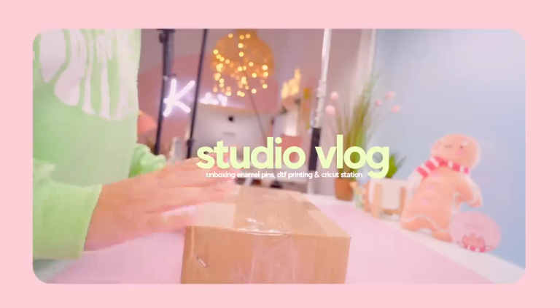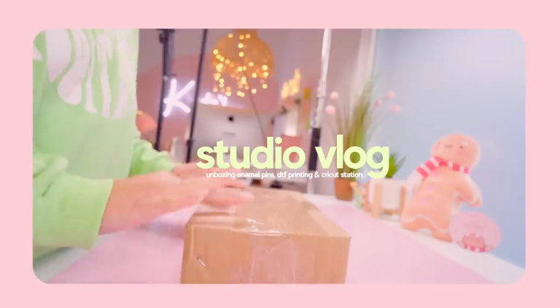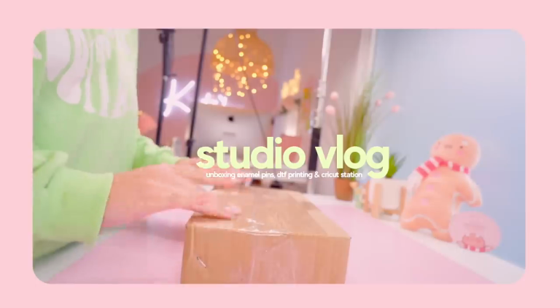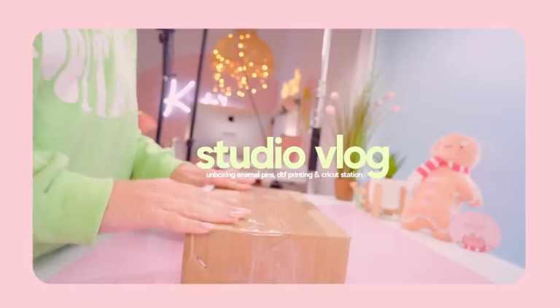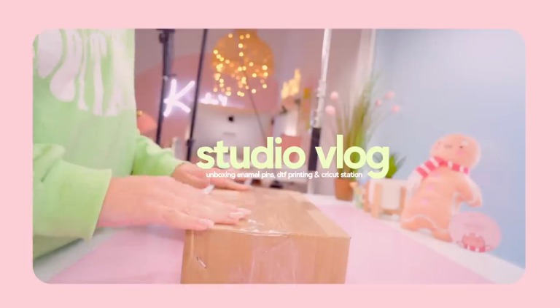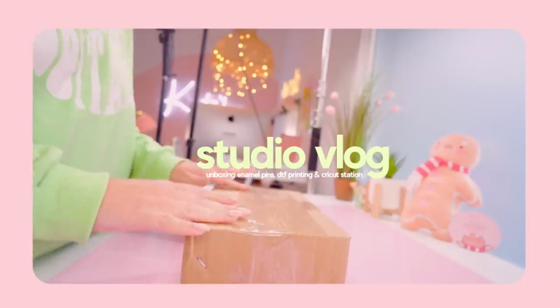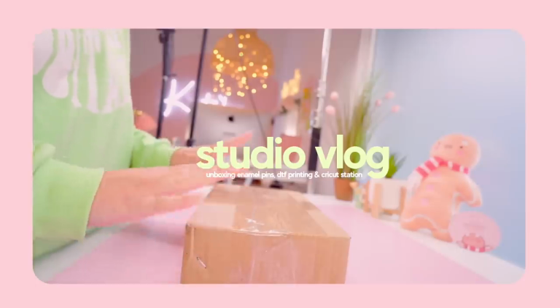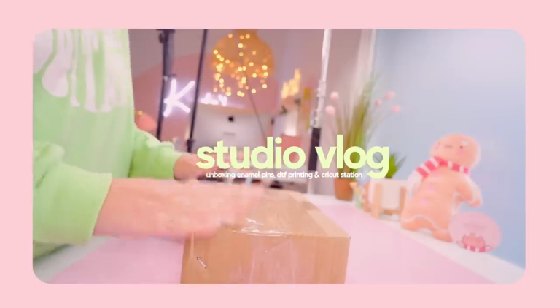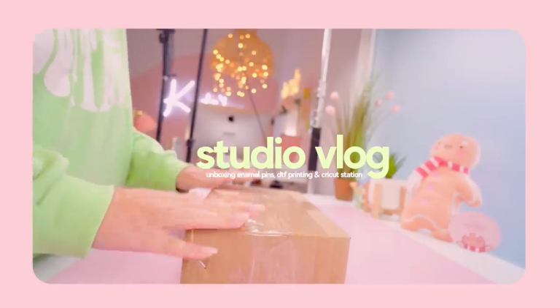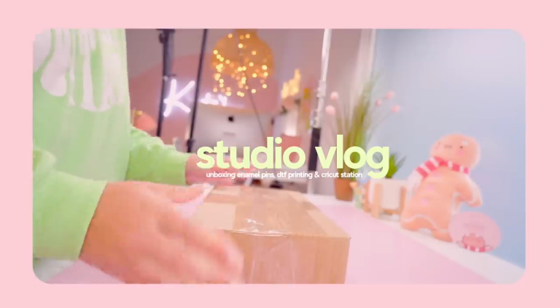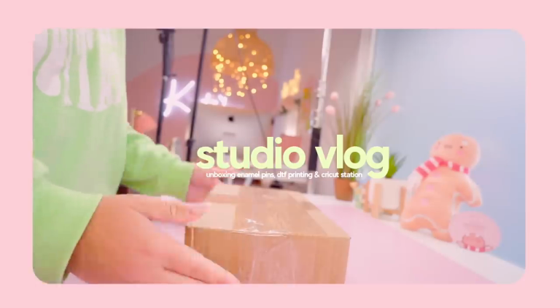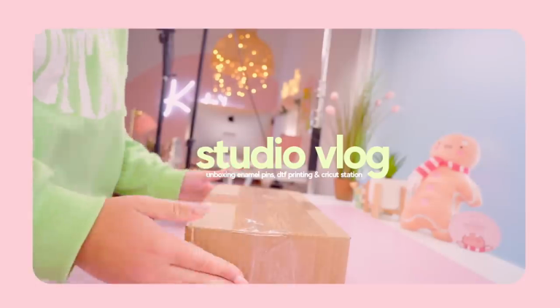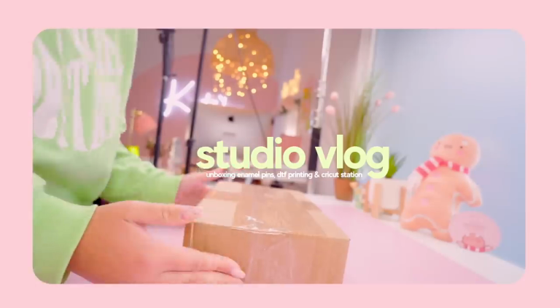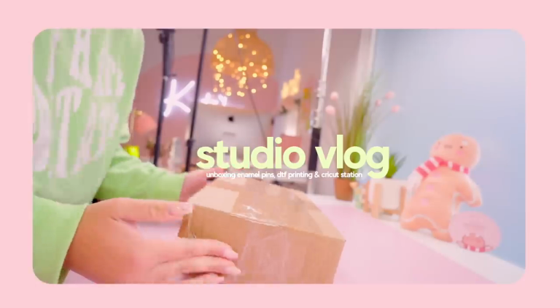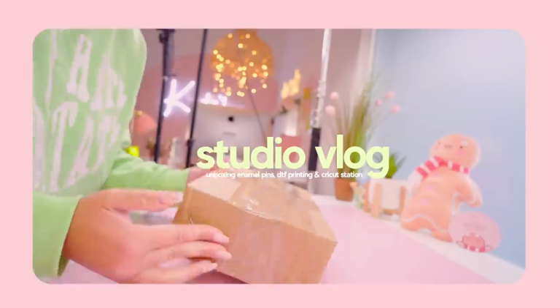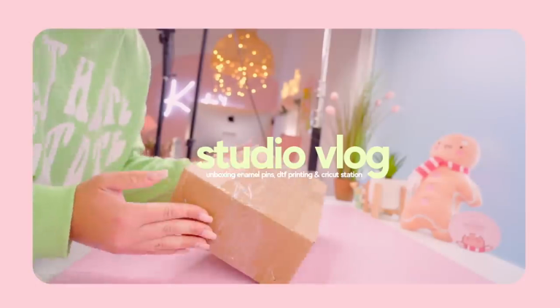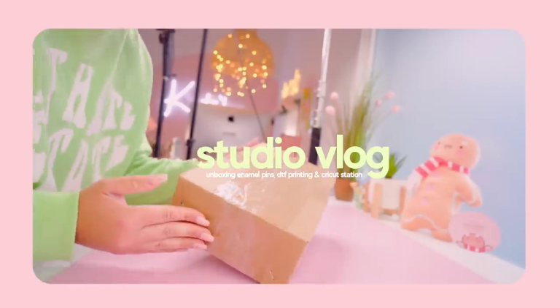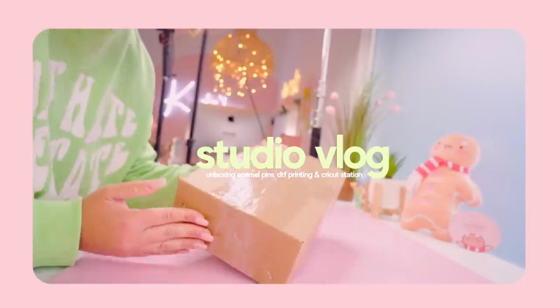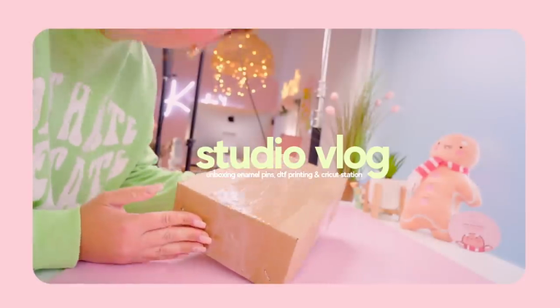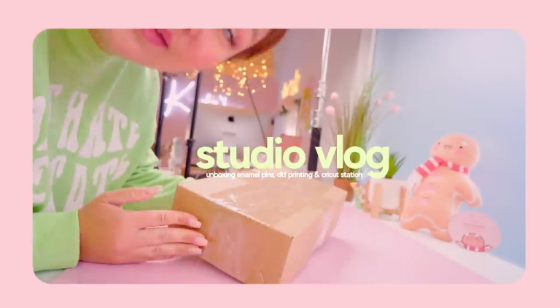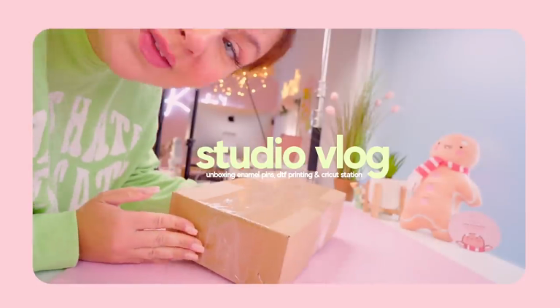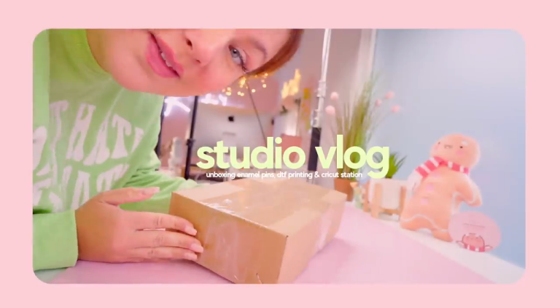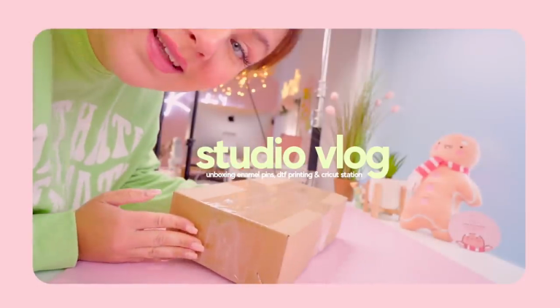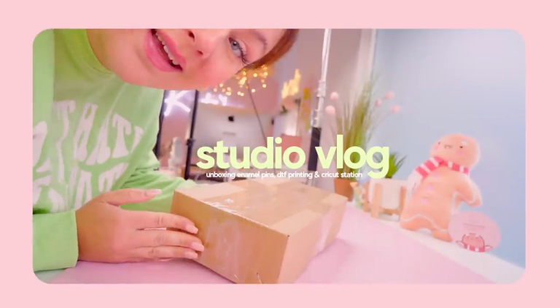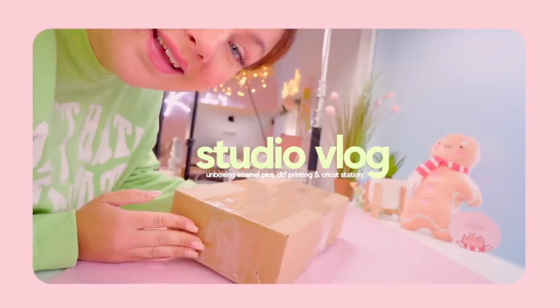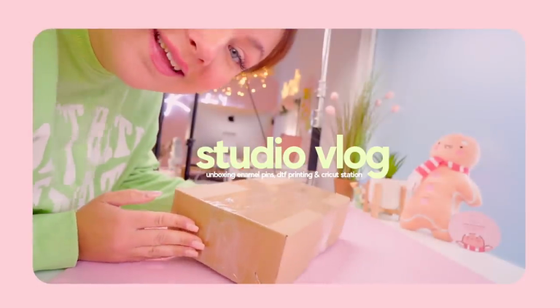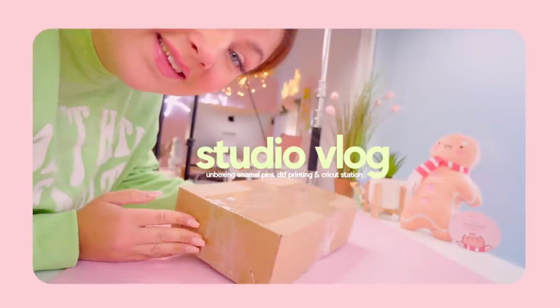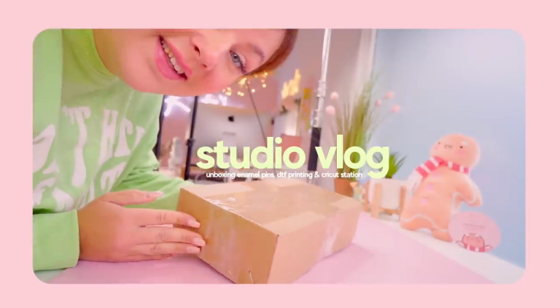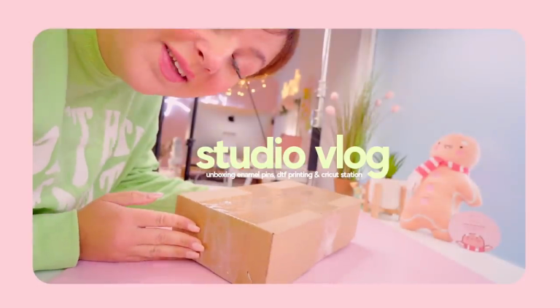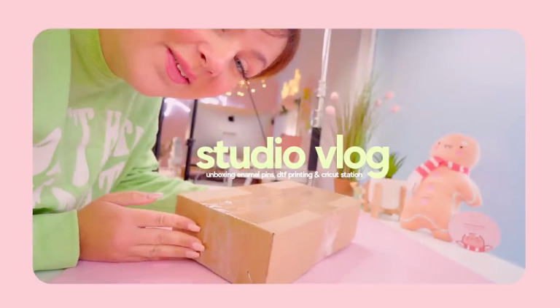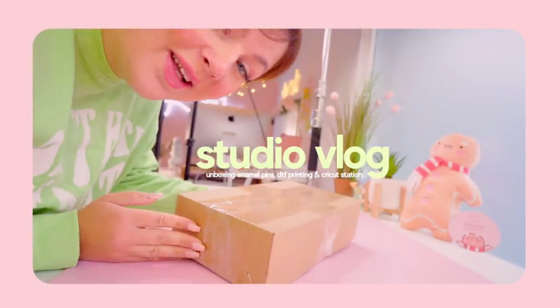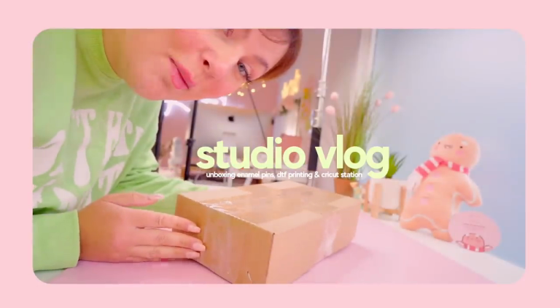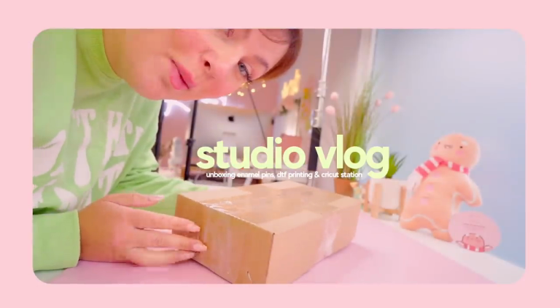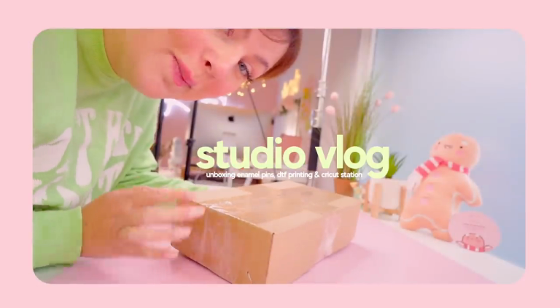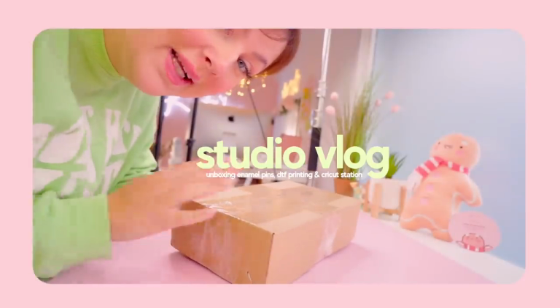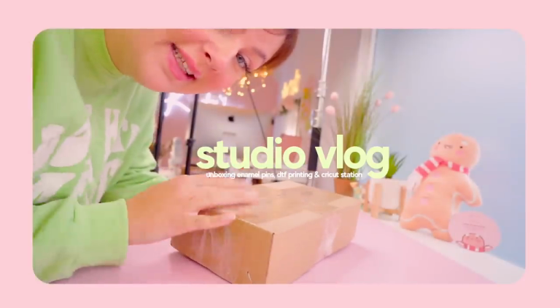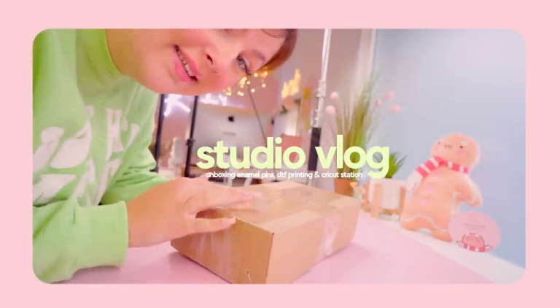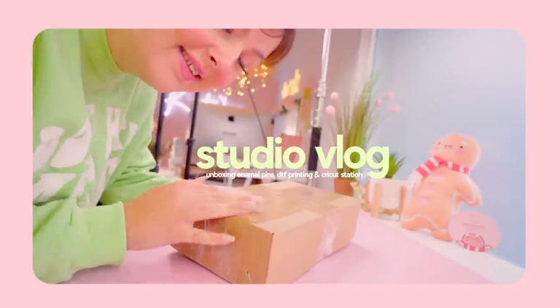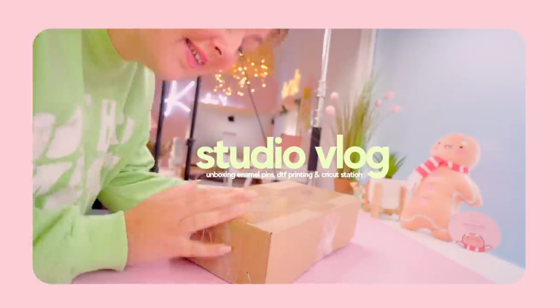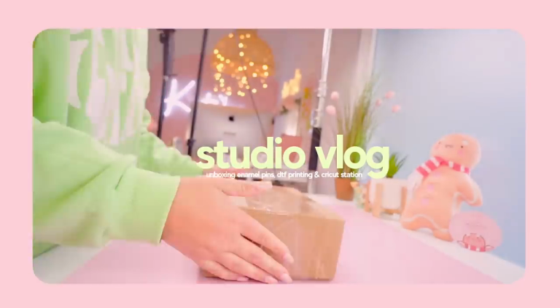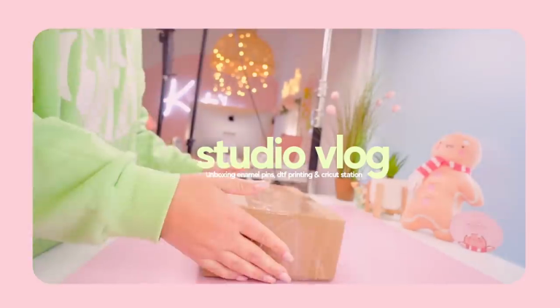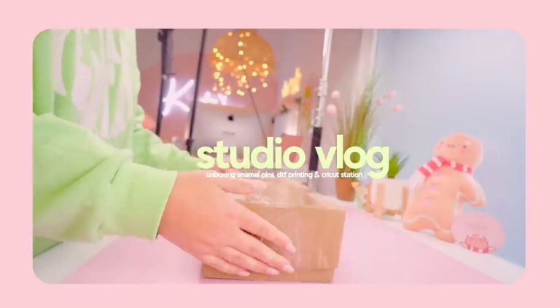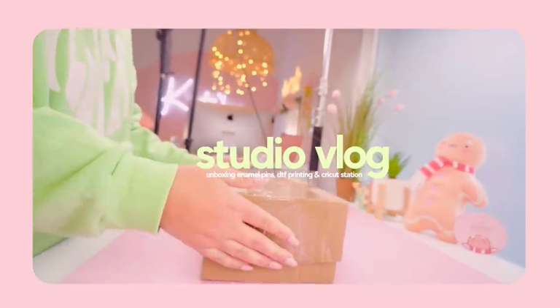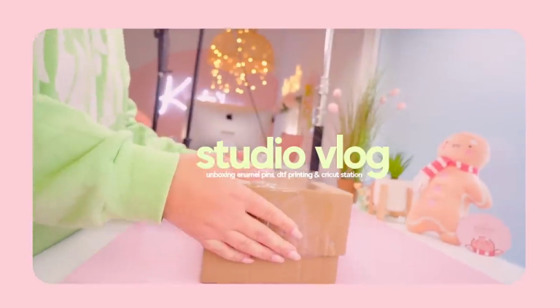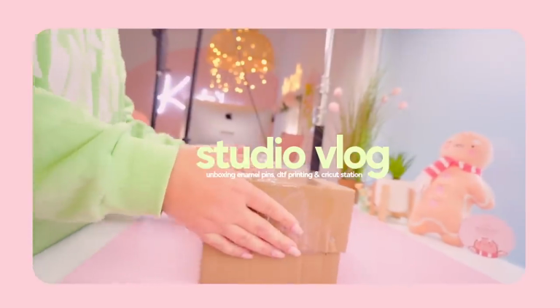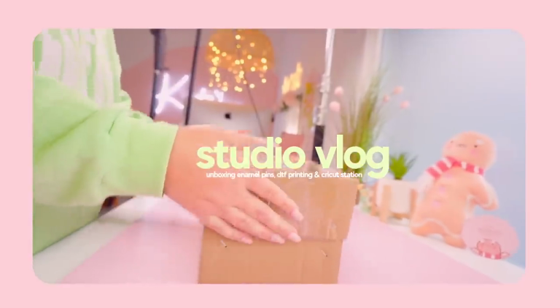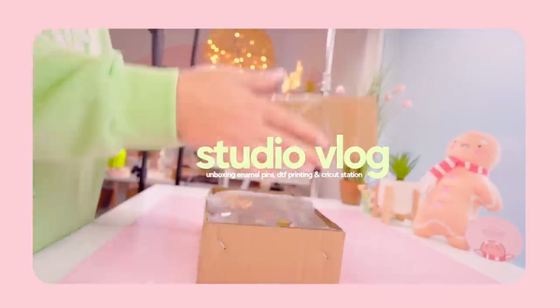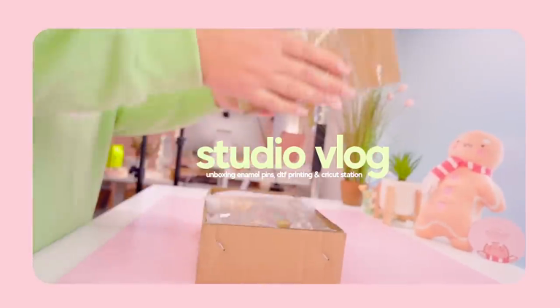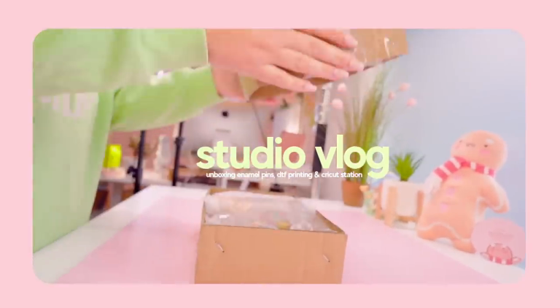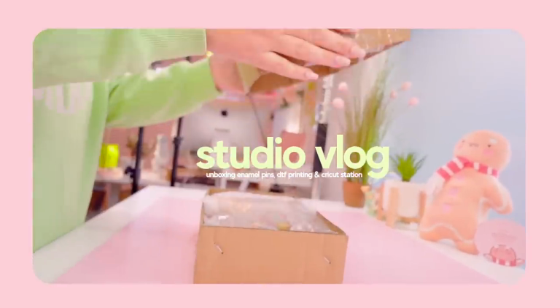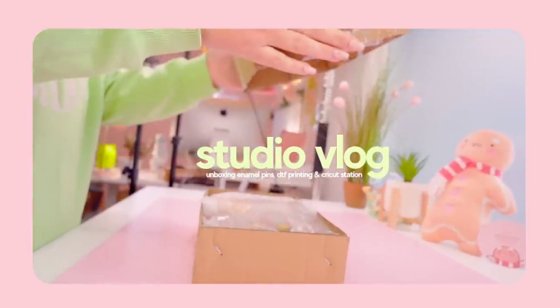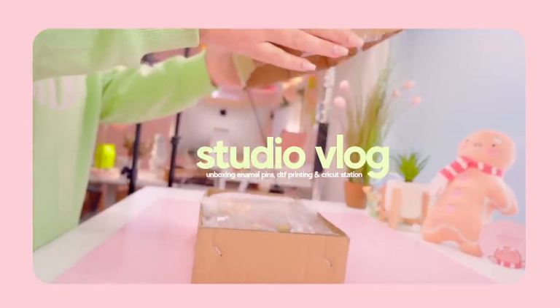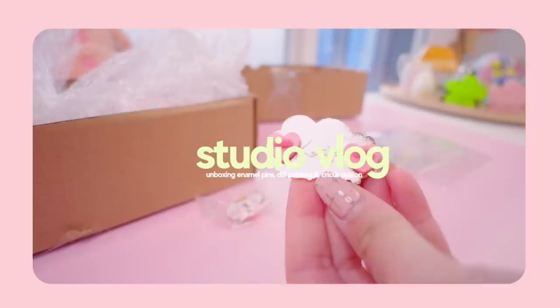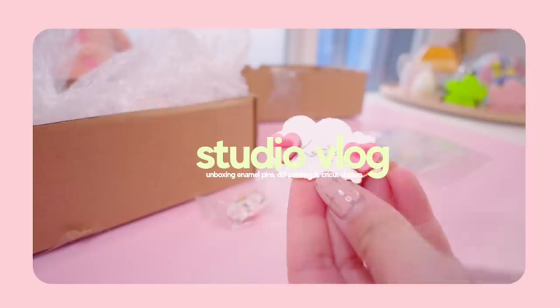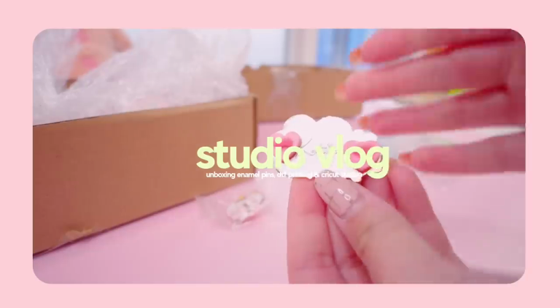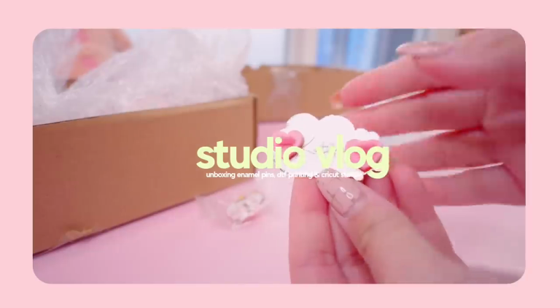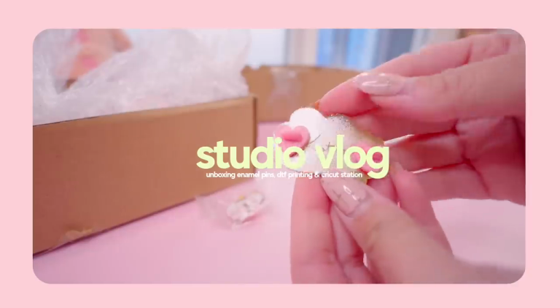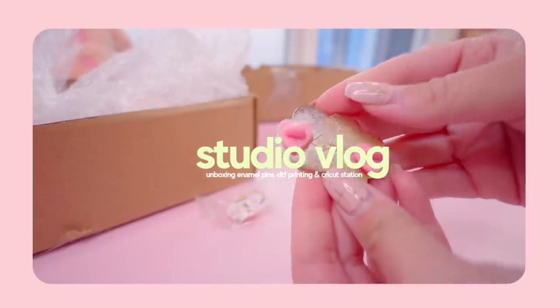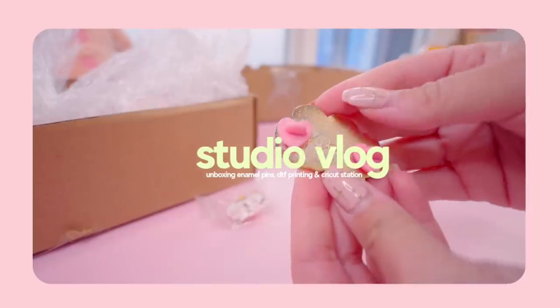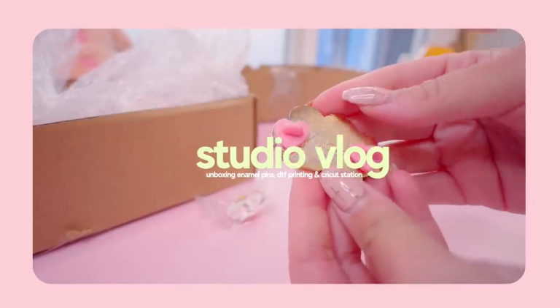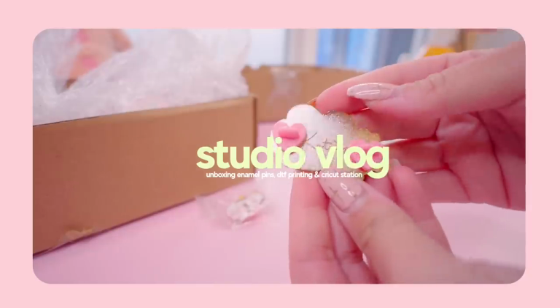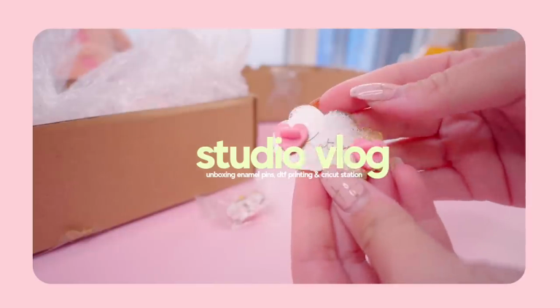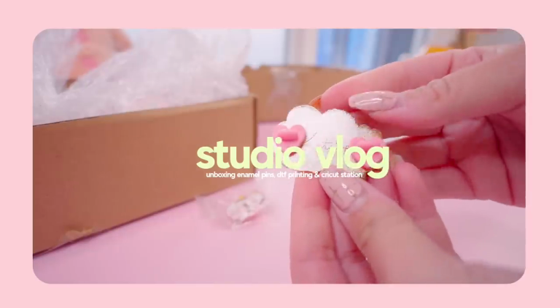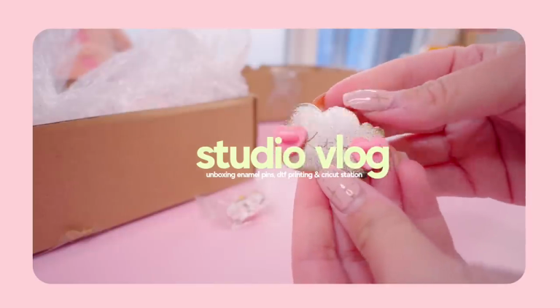Okay, it's time to unbox the new enamel pins. Look at that backstamp.